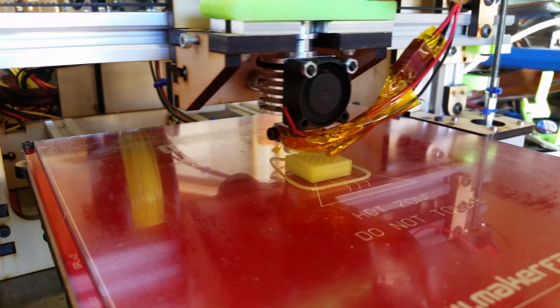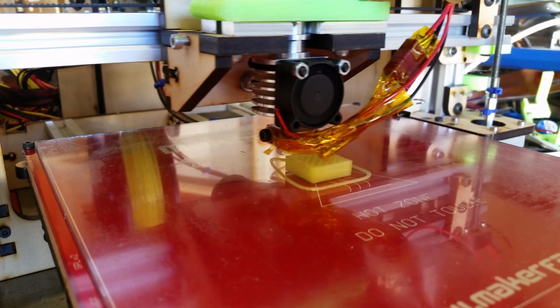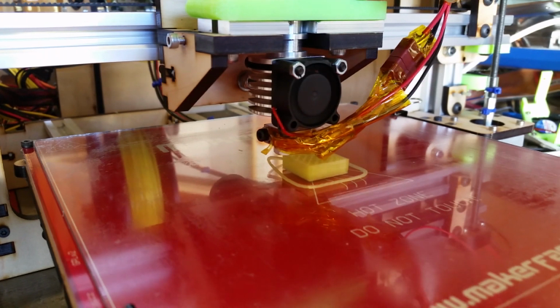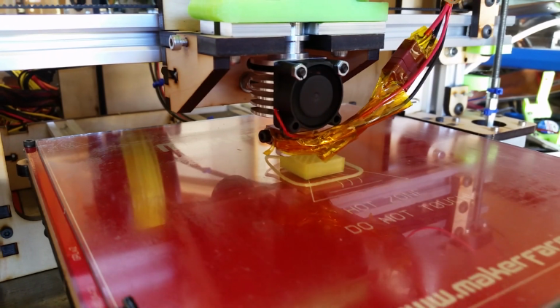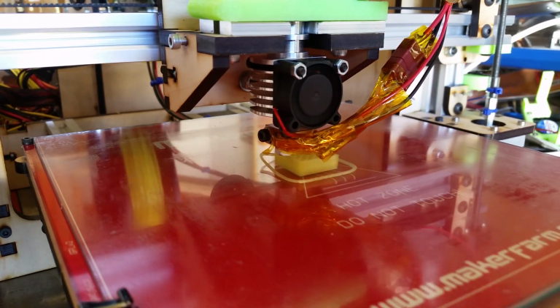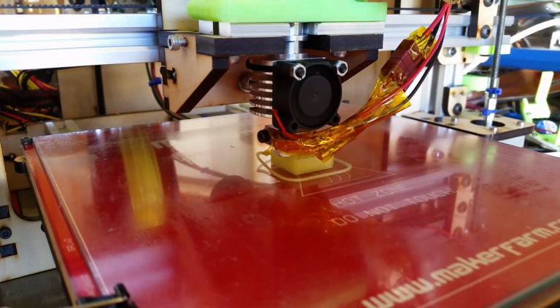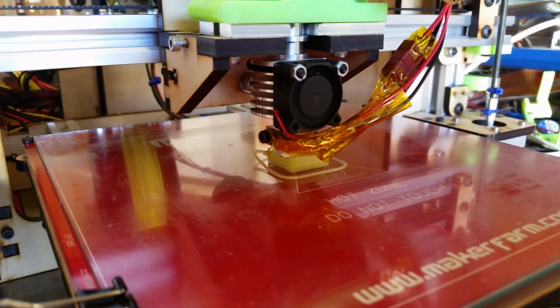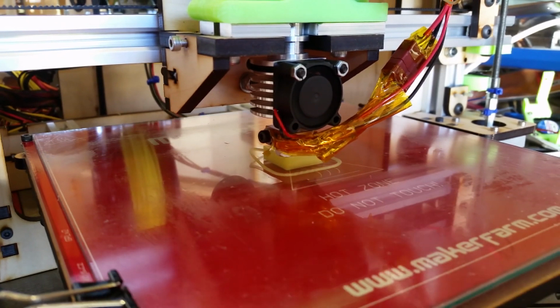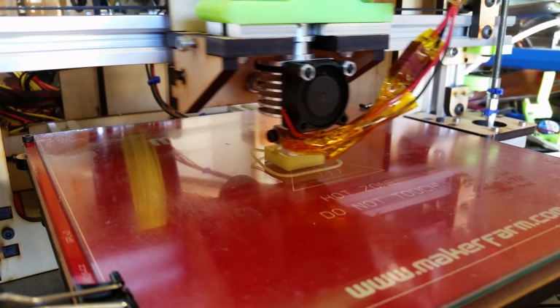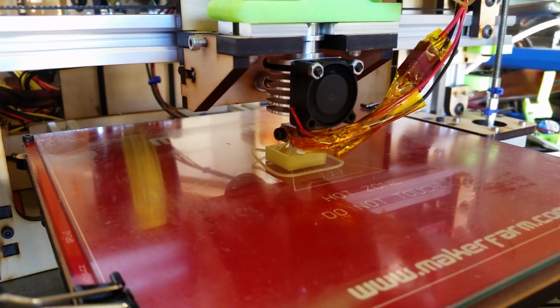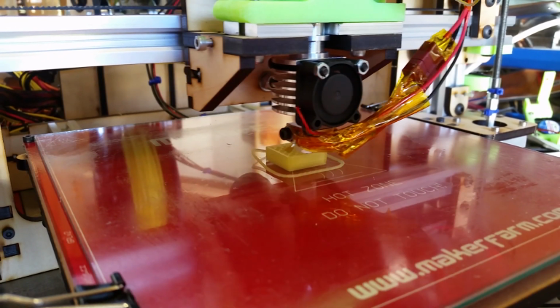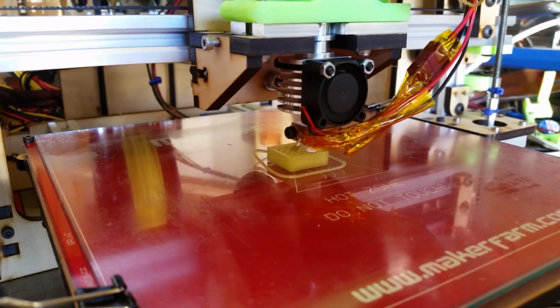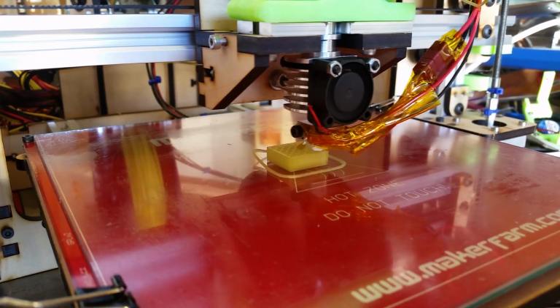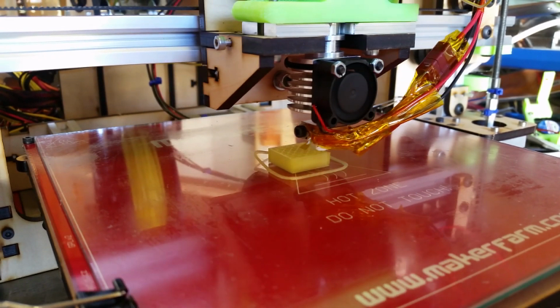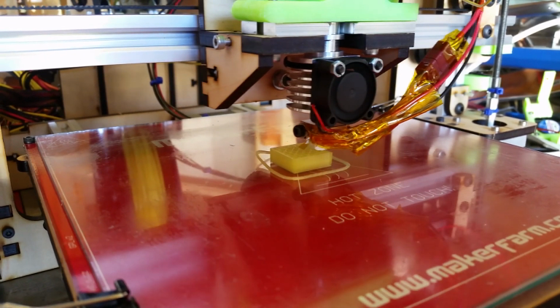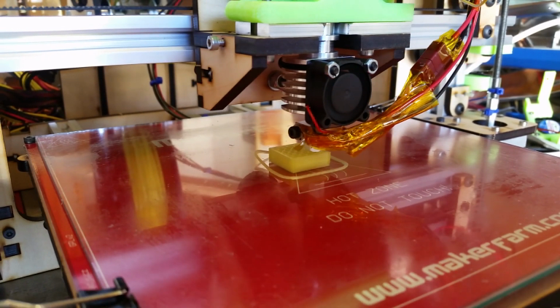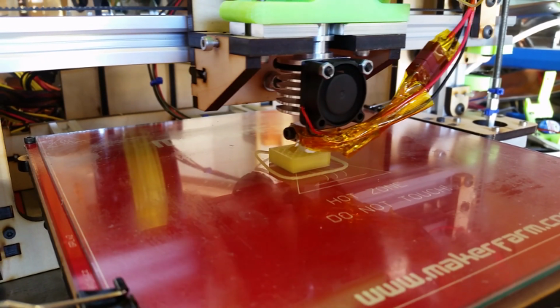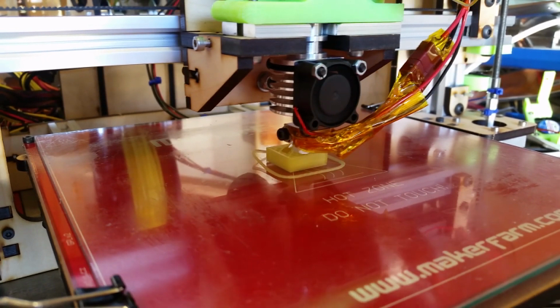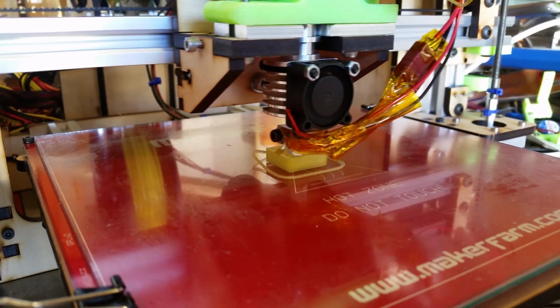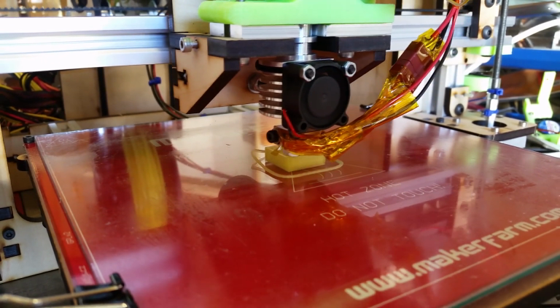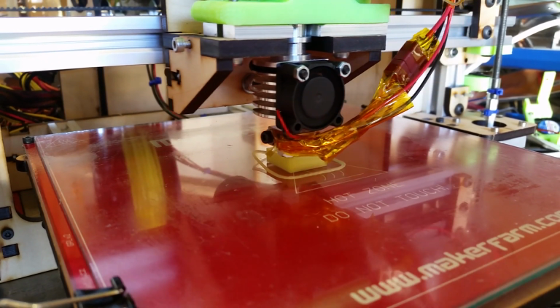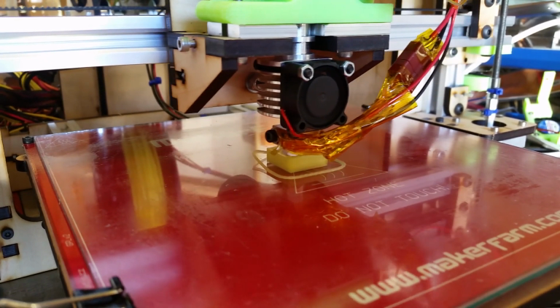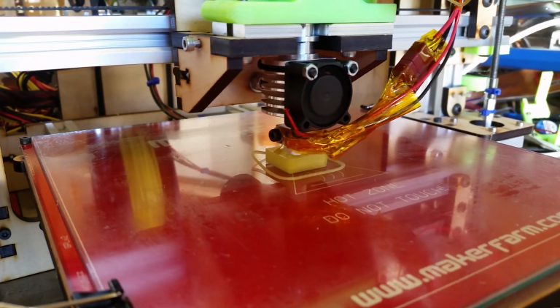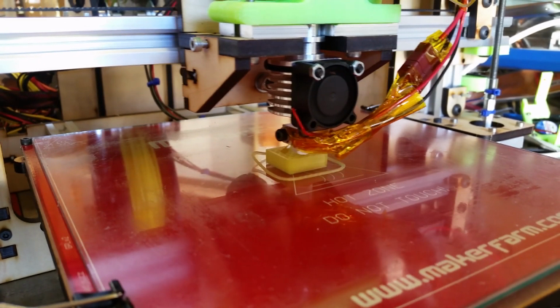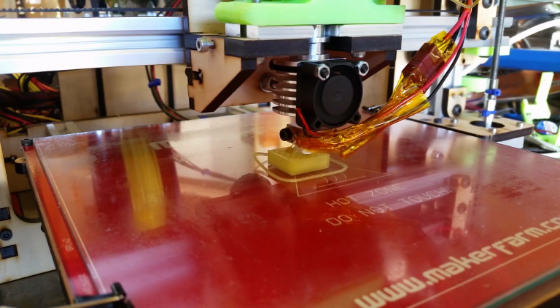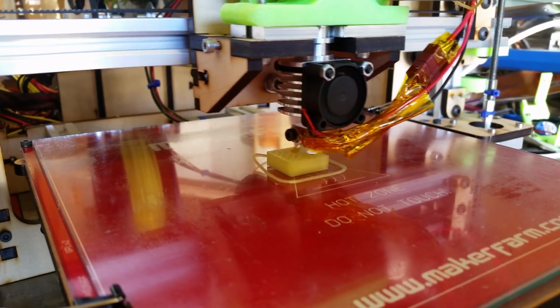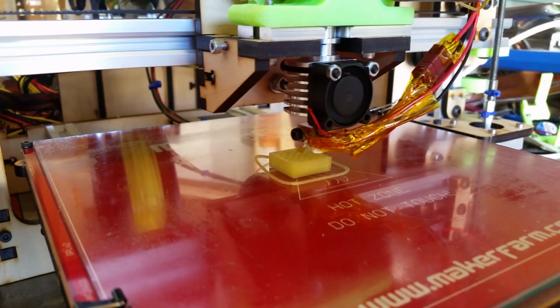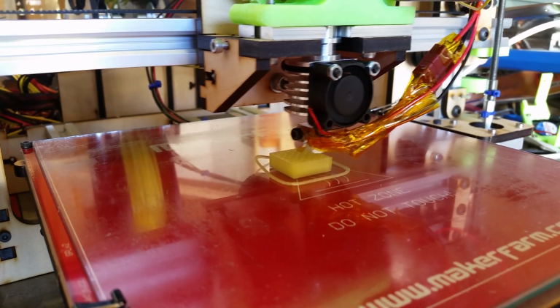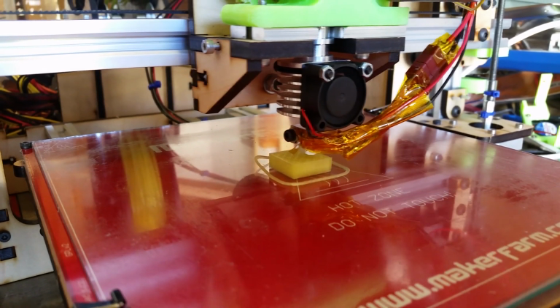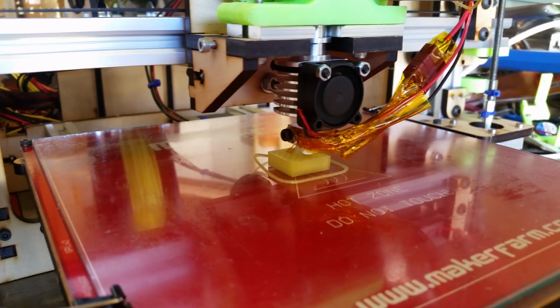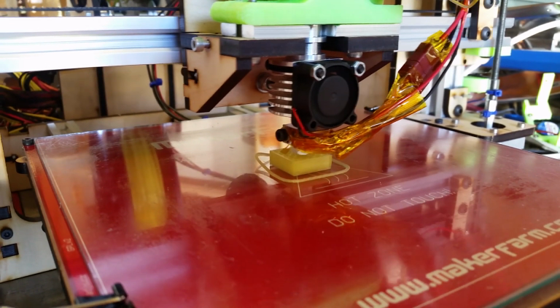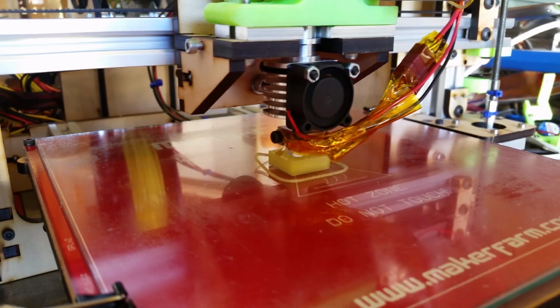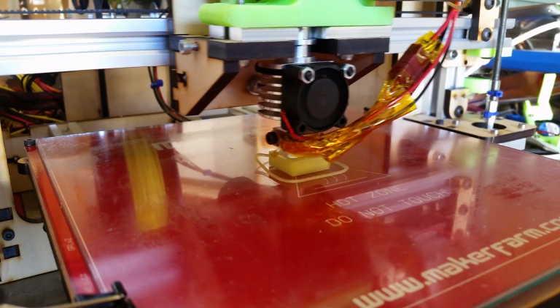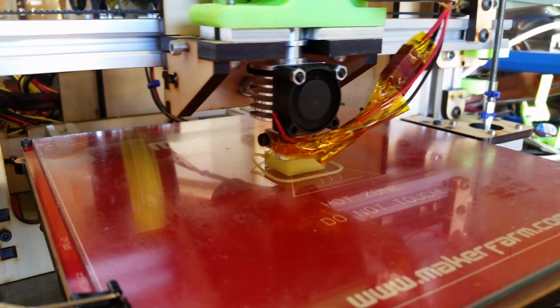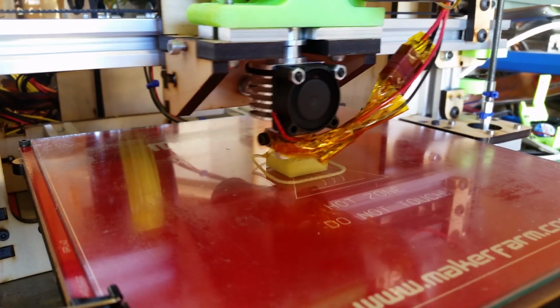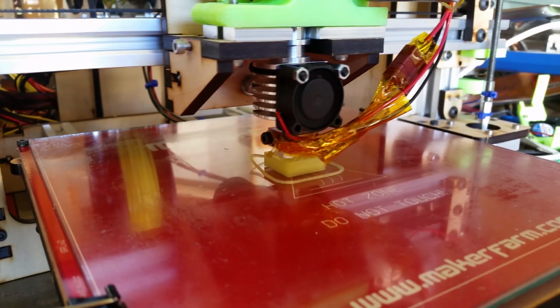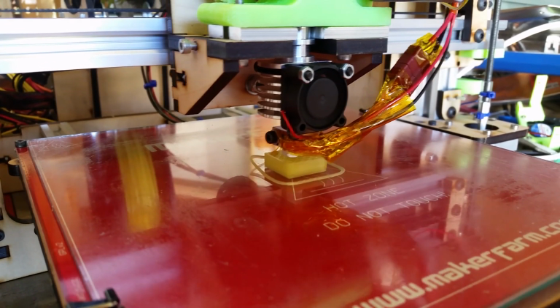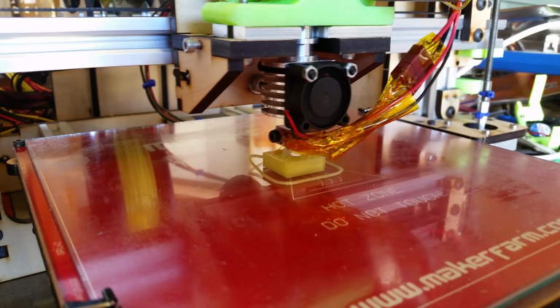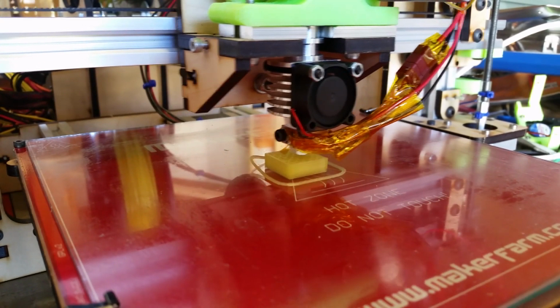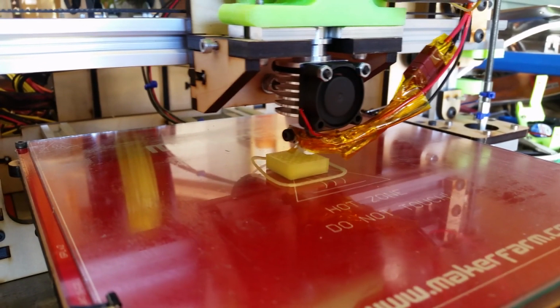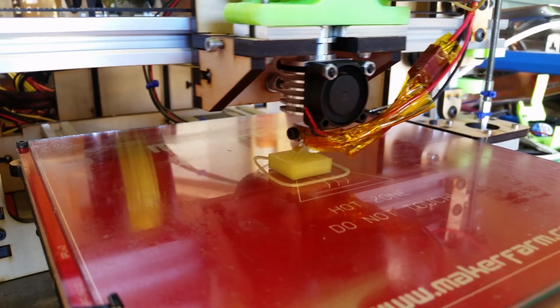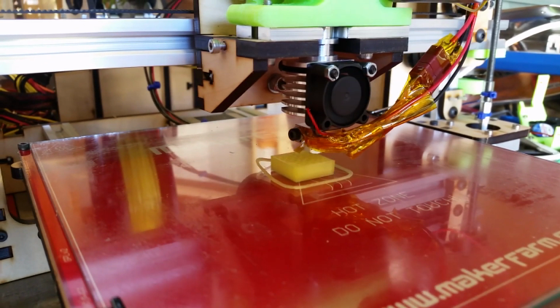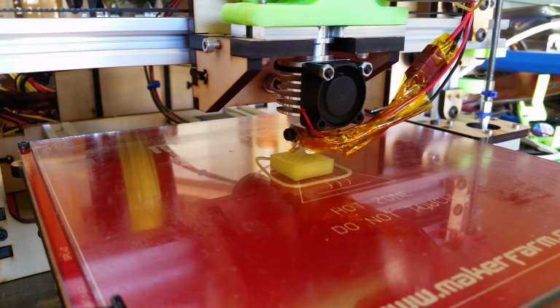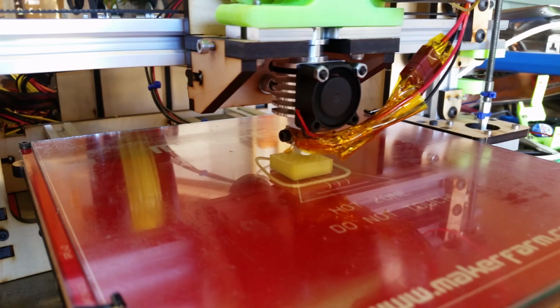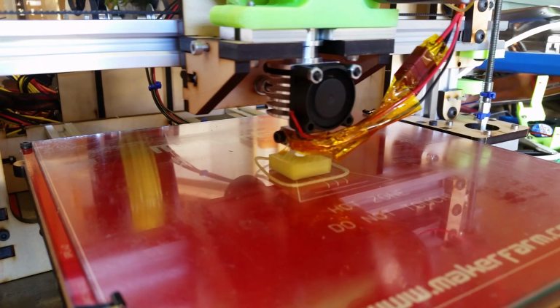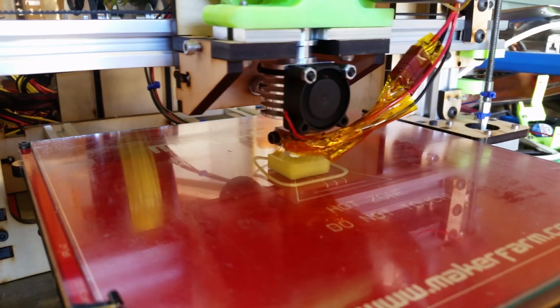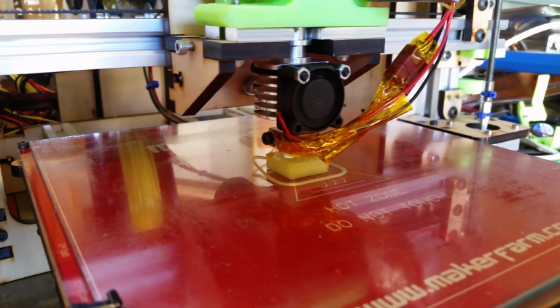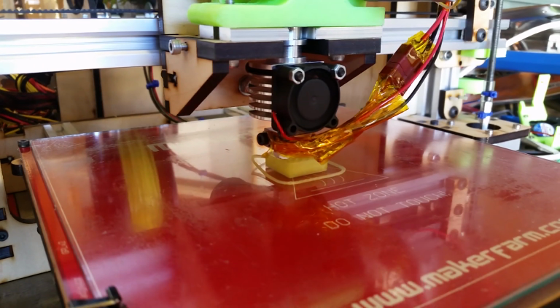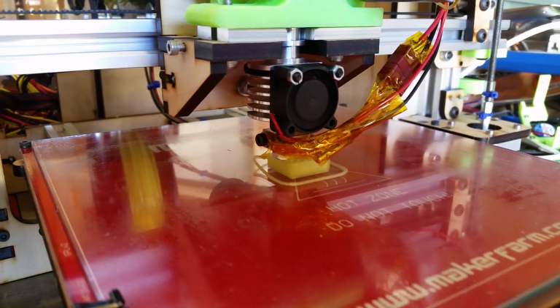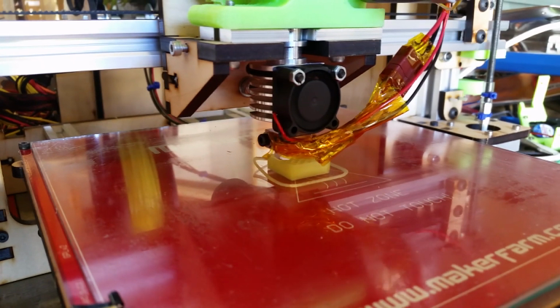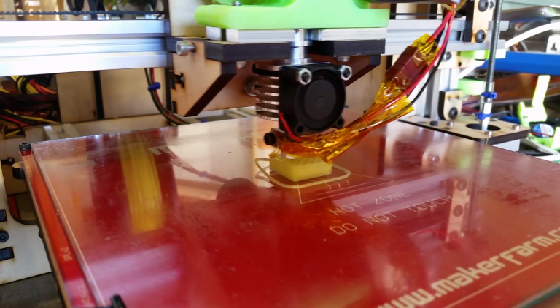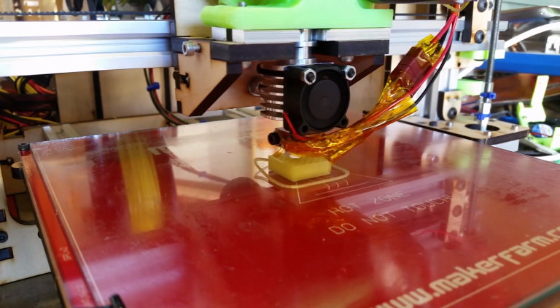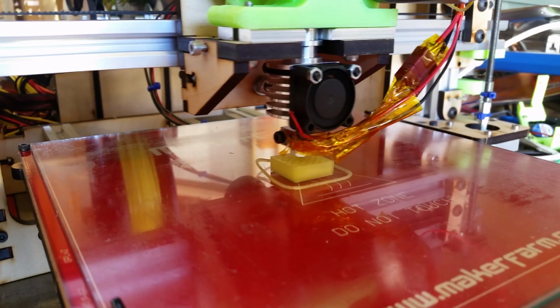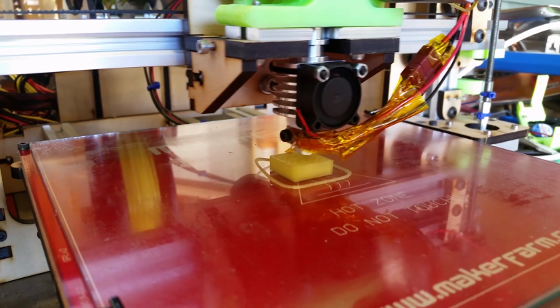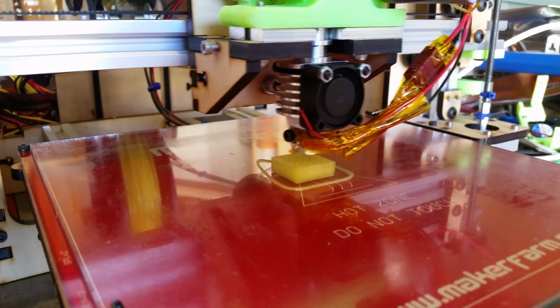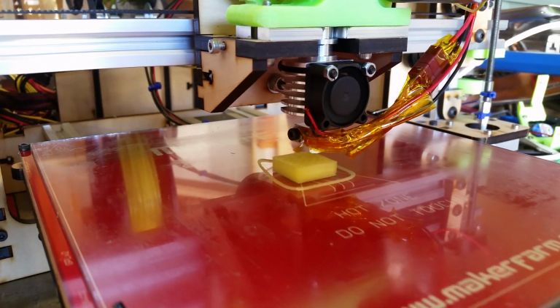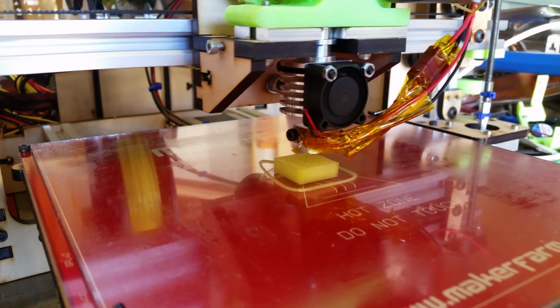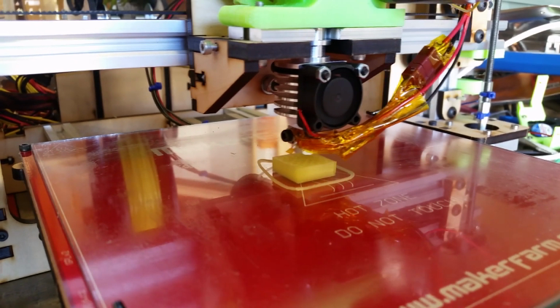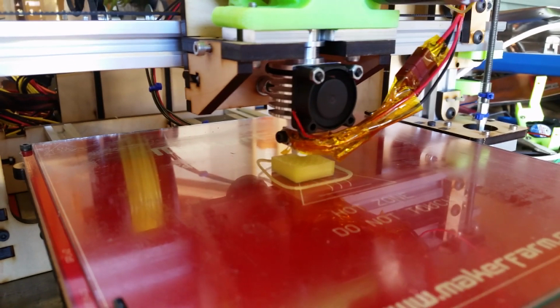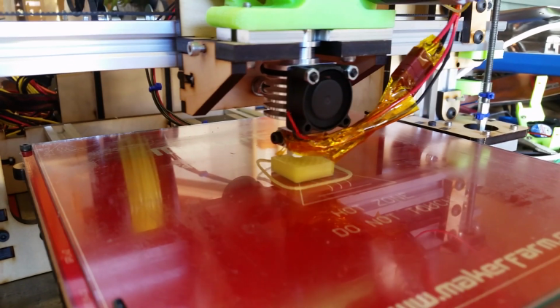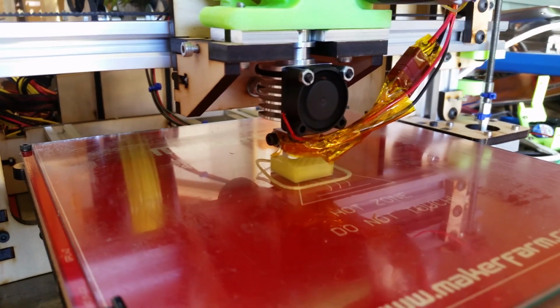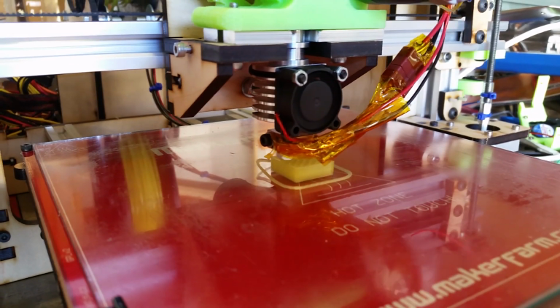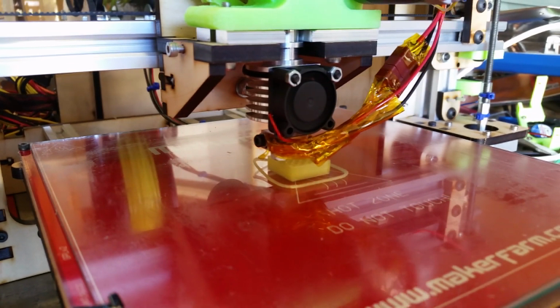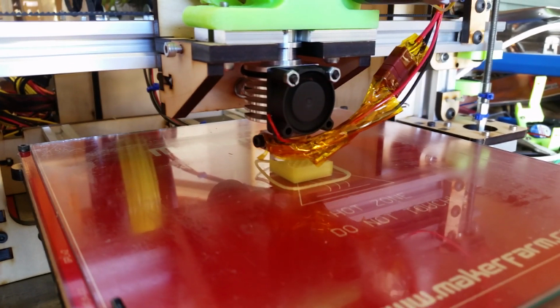Hi guys, it's Michael here with another video on 3D printing, and today I'm afraid that all I really have for you is a teaser of things to come.